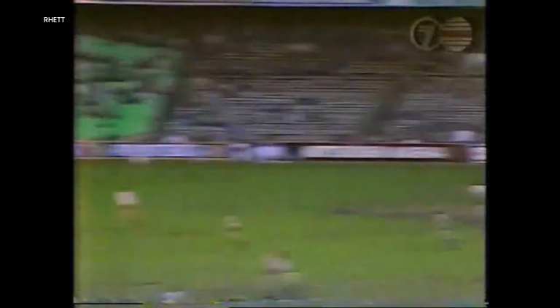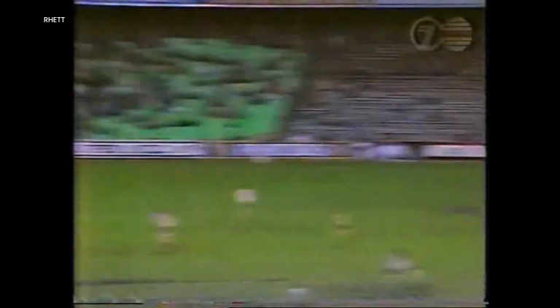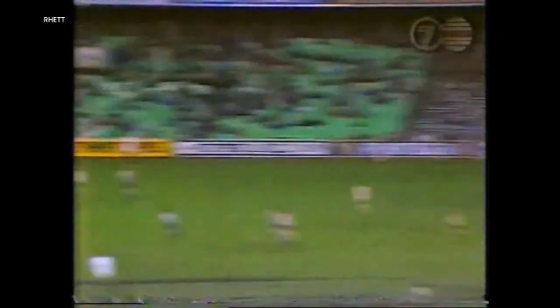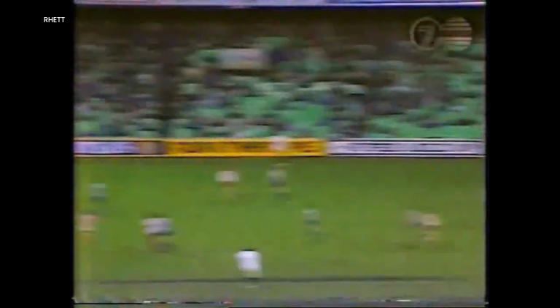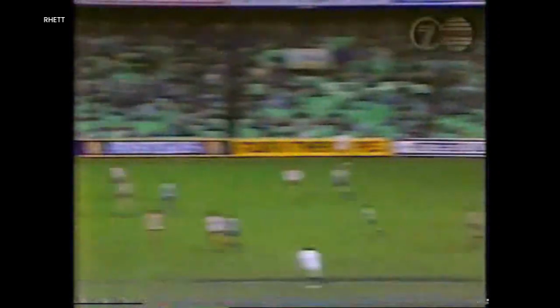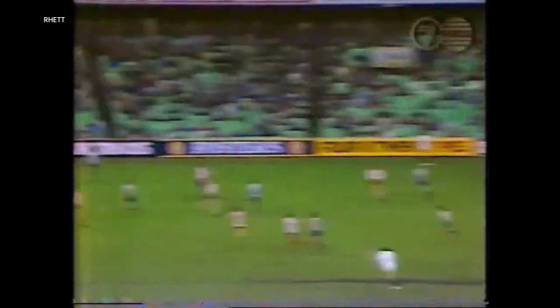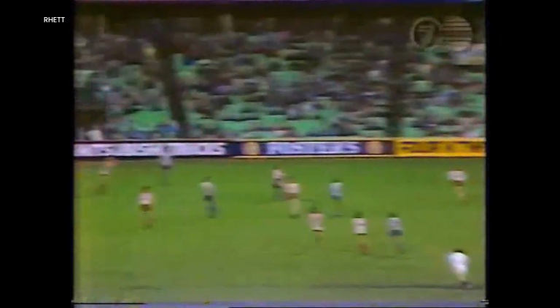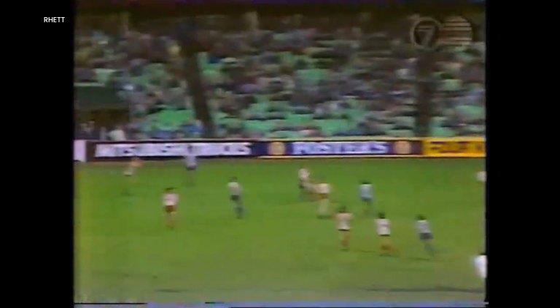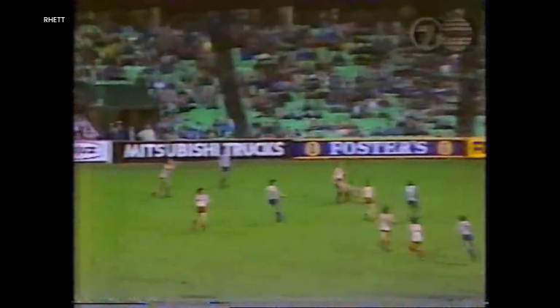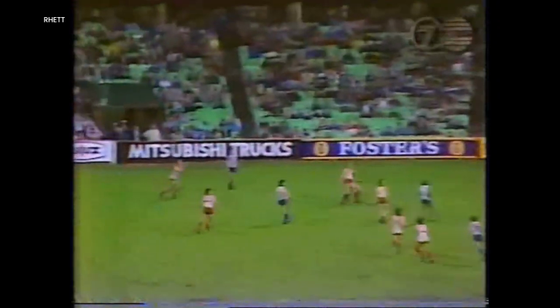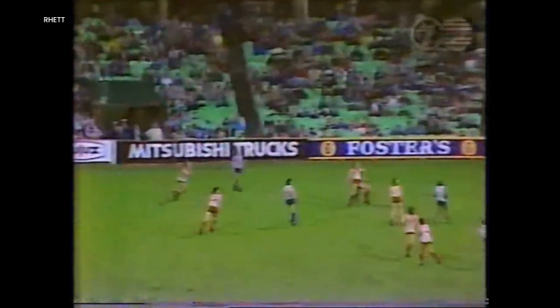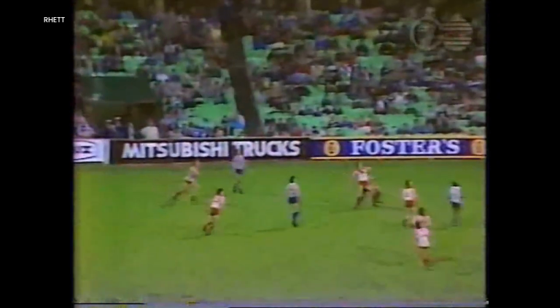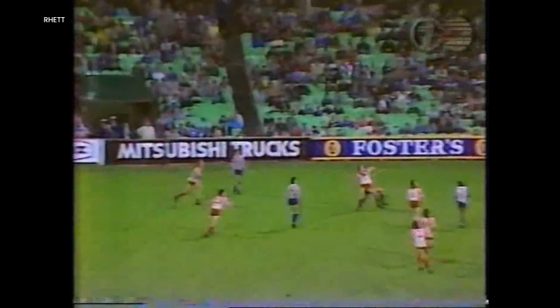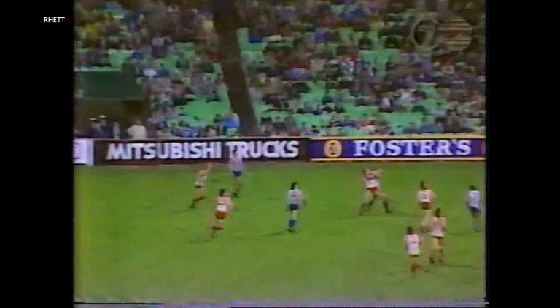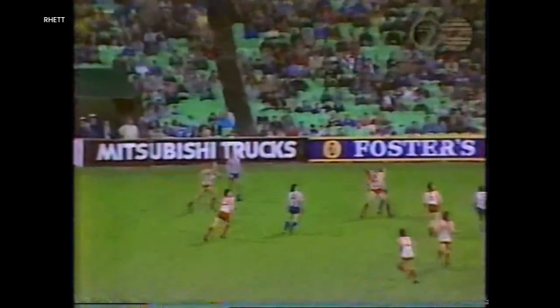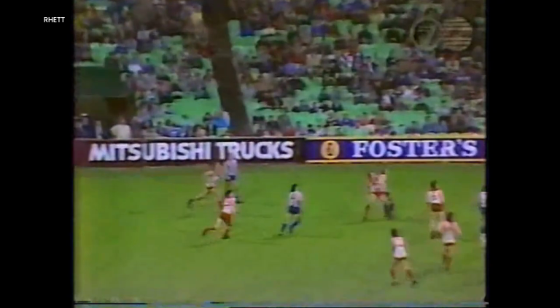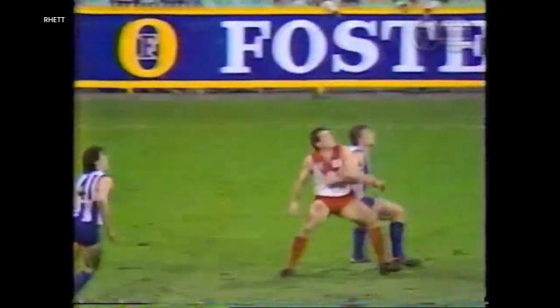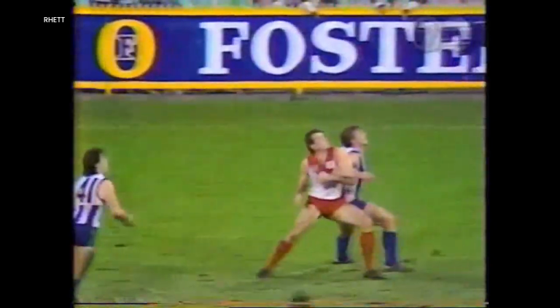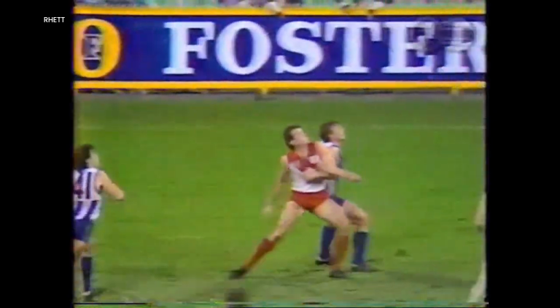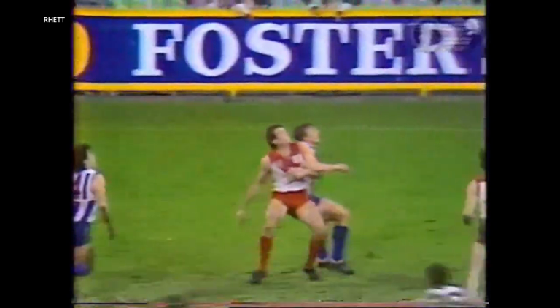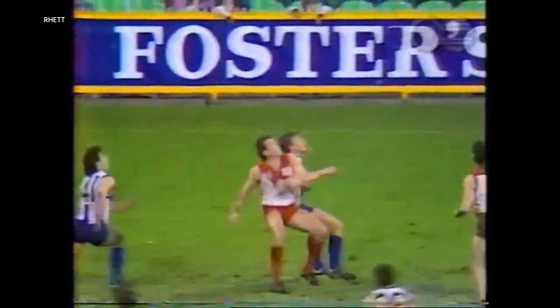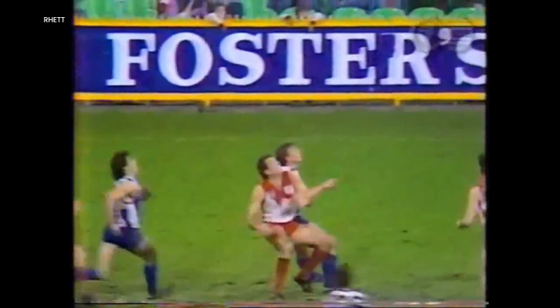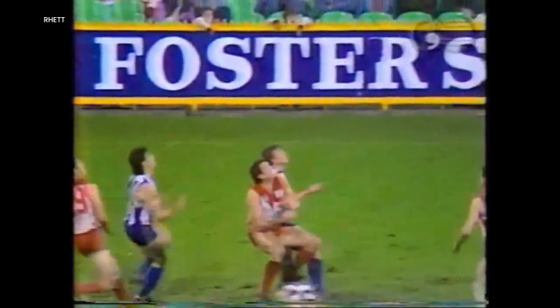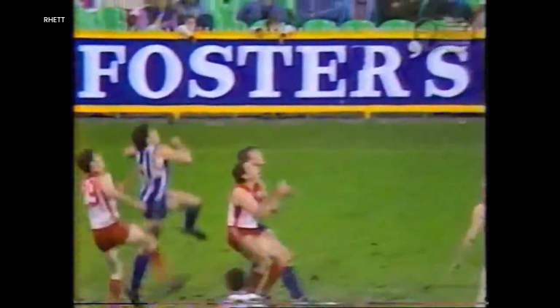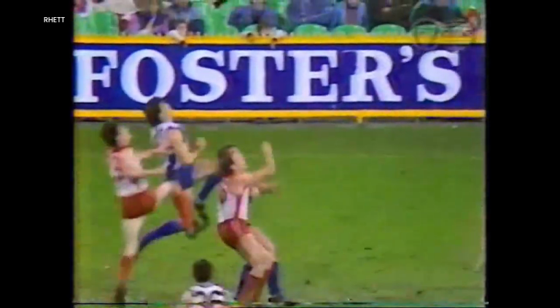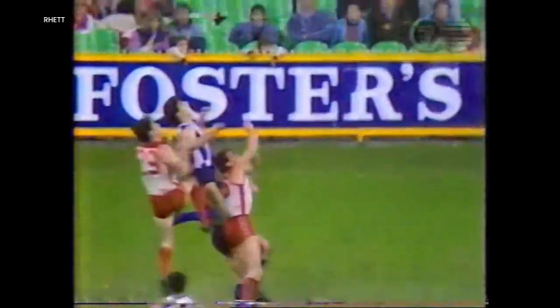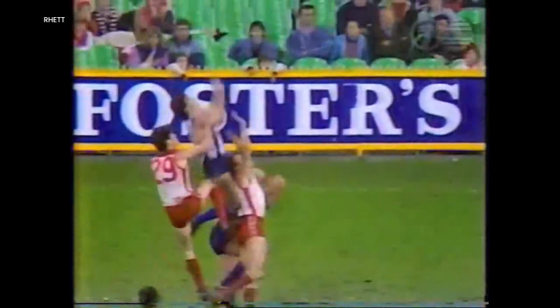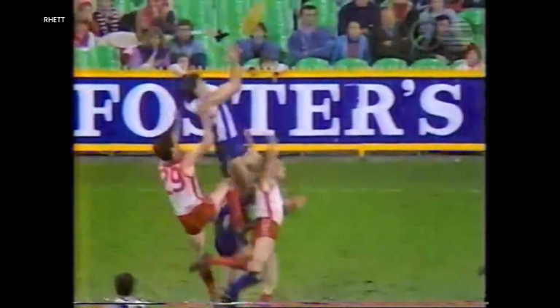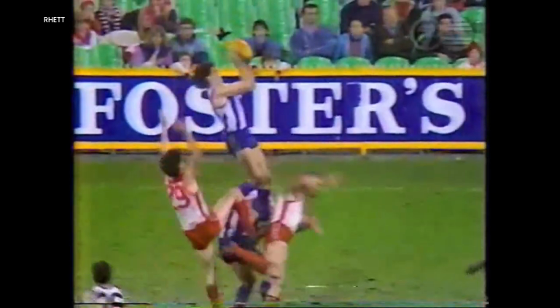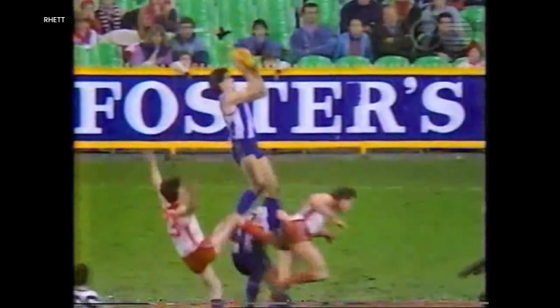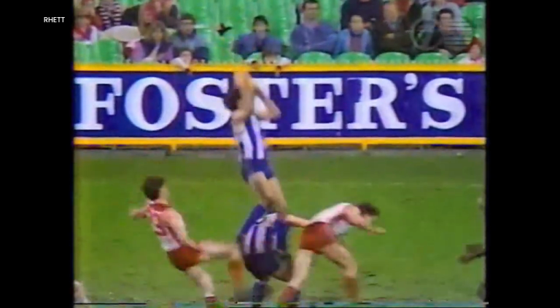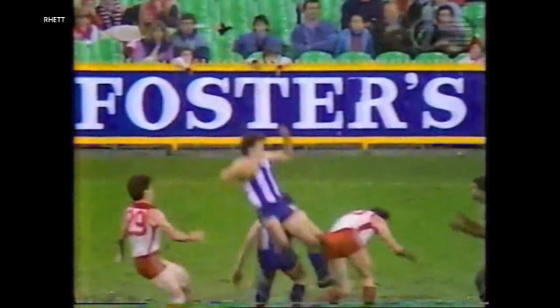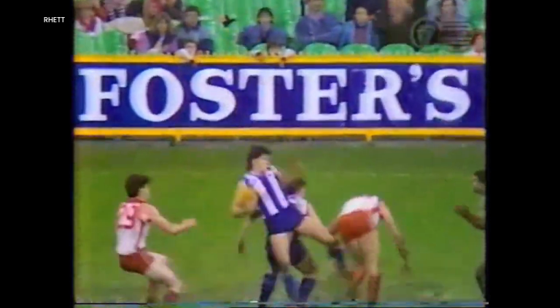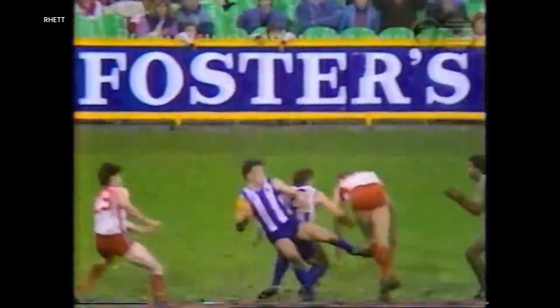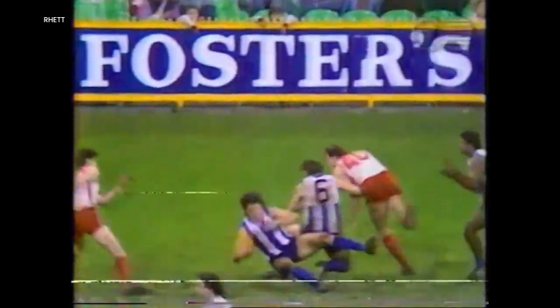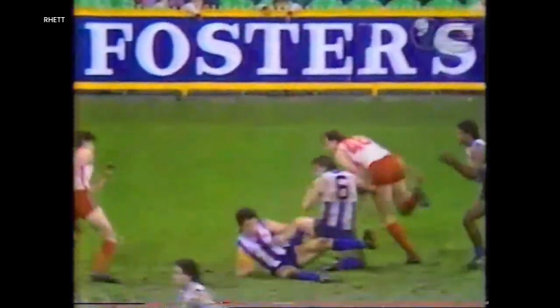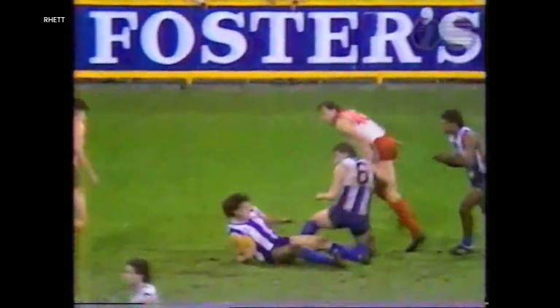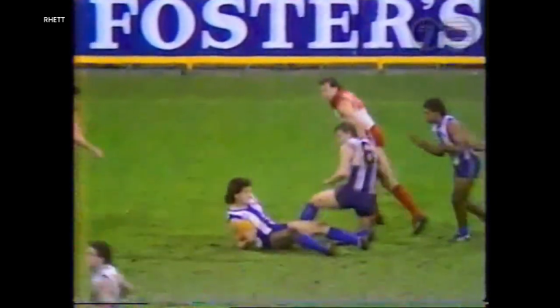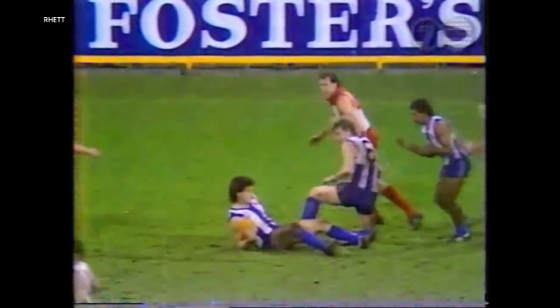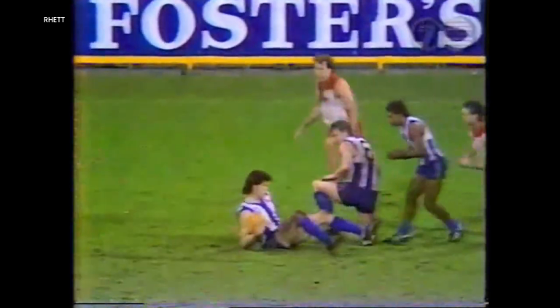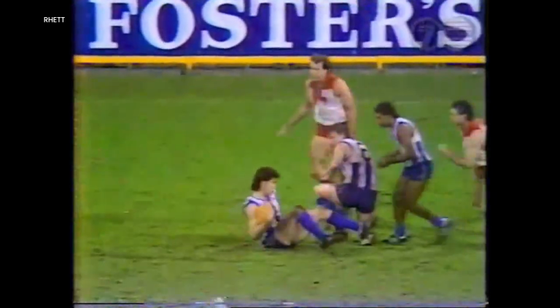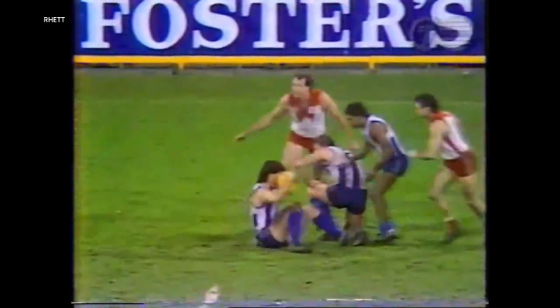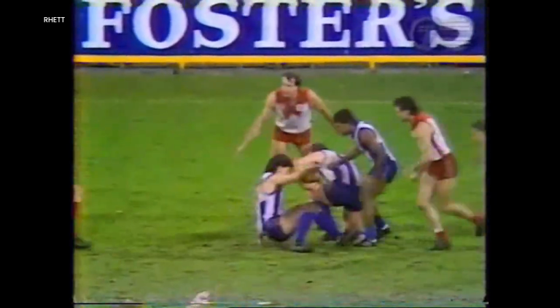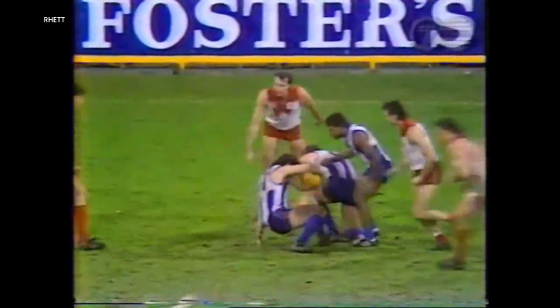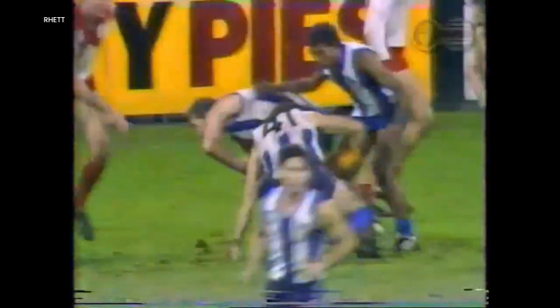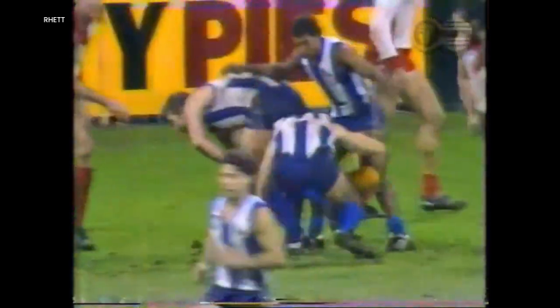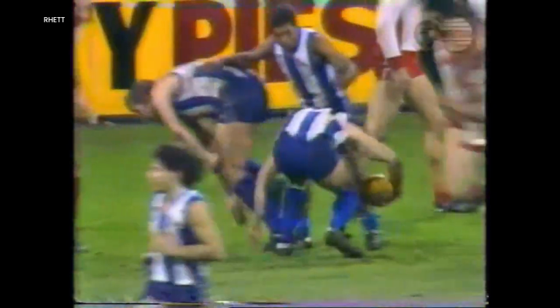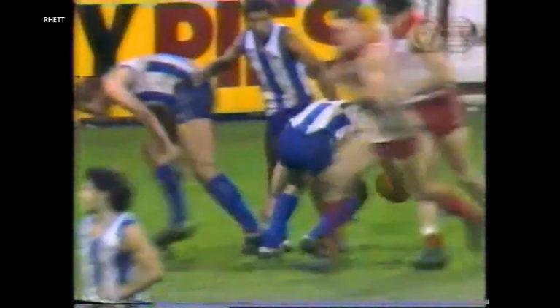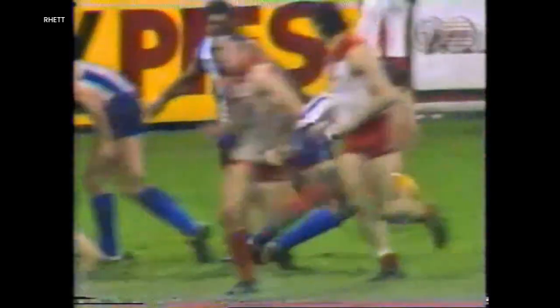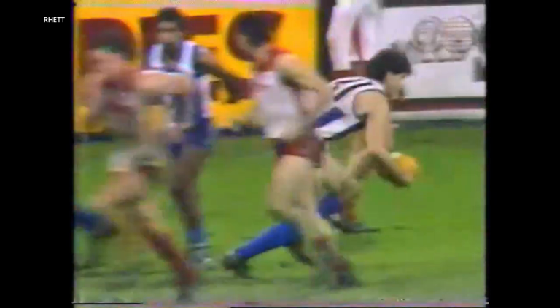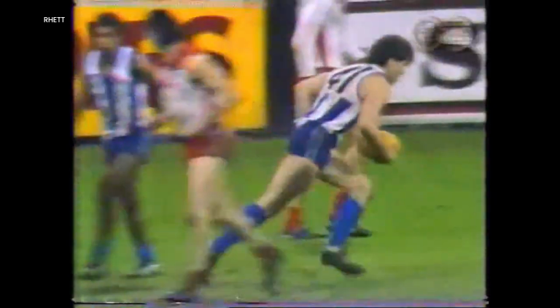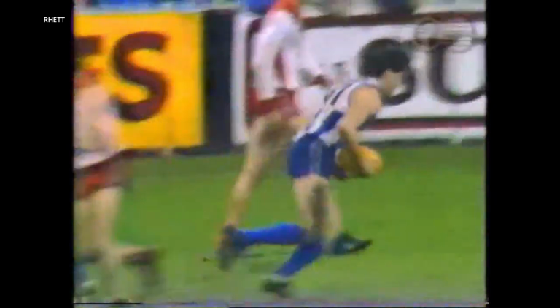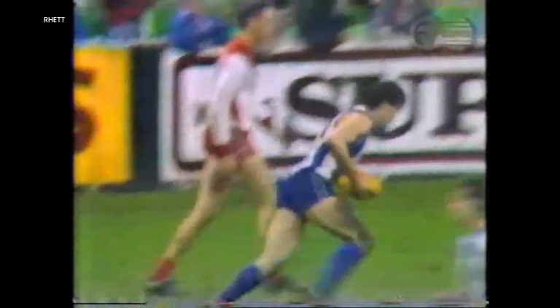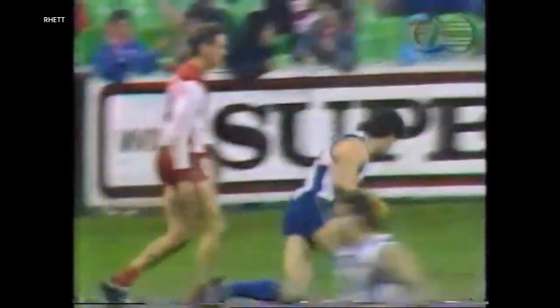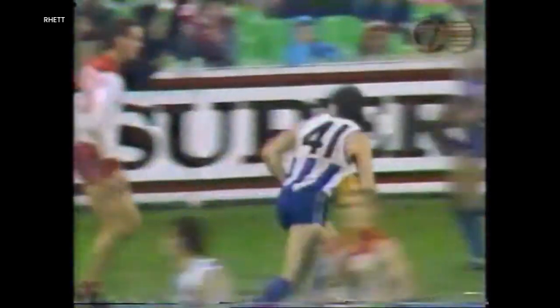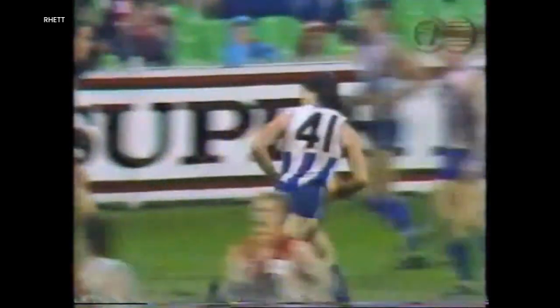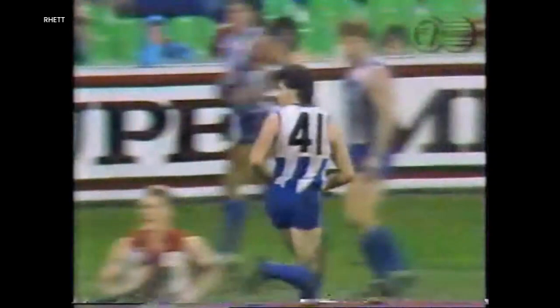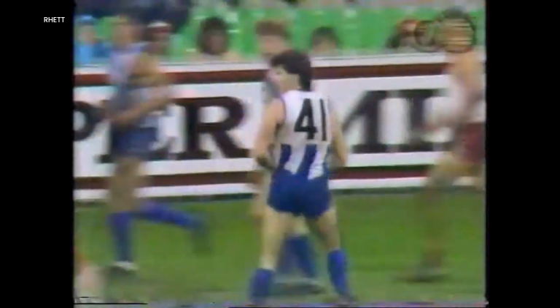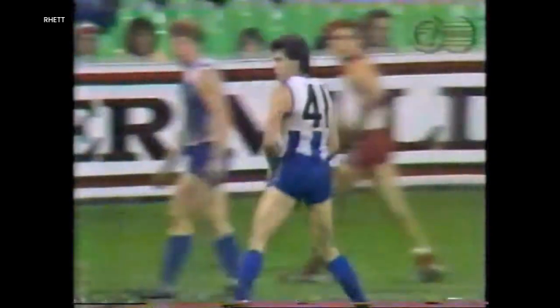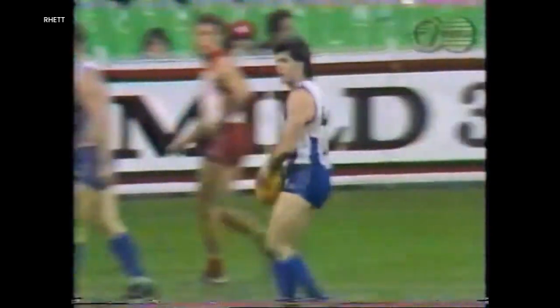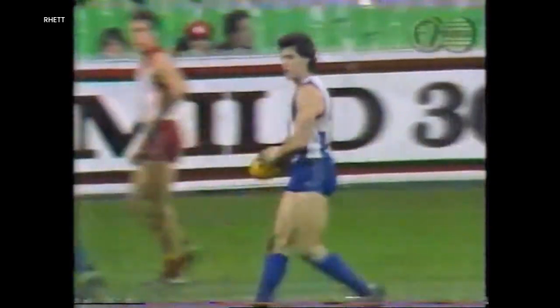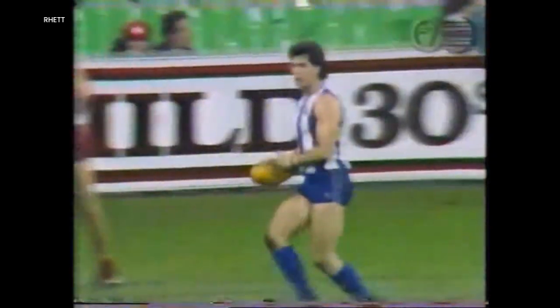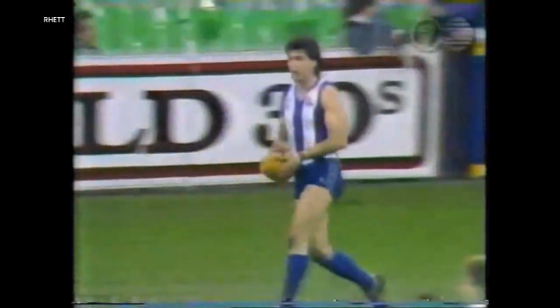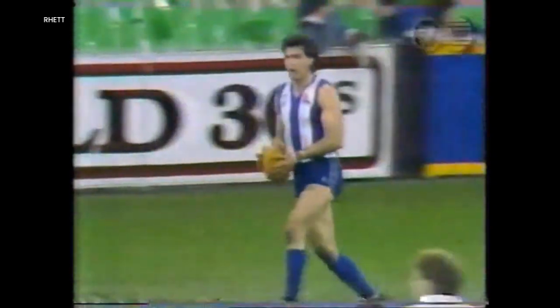Pity the crowd wasn't bigger tonight — it was worthy of a final-sized crowd. What a mark! A sensational mark by McCarthy!